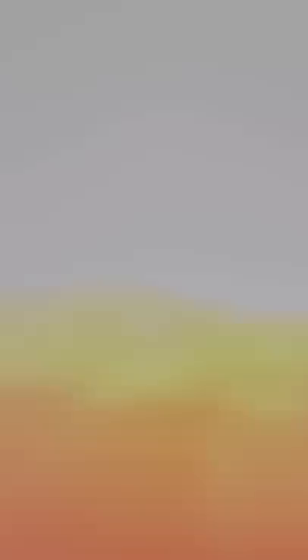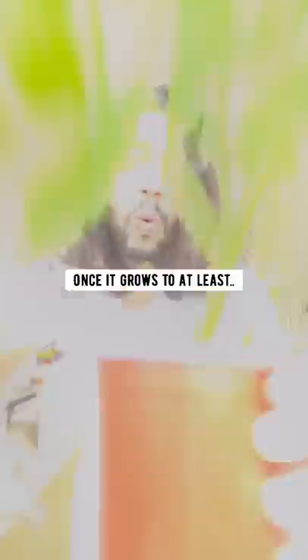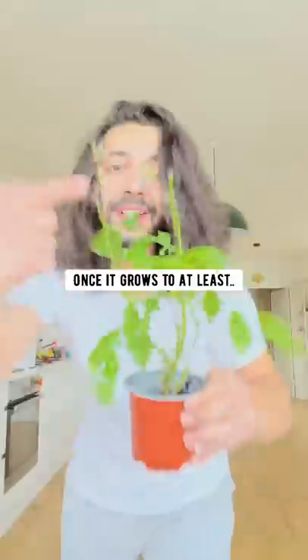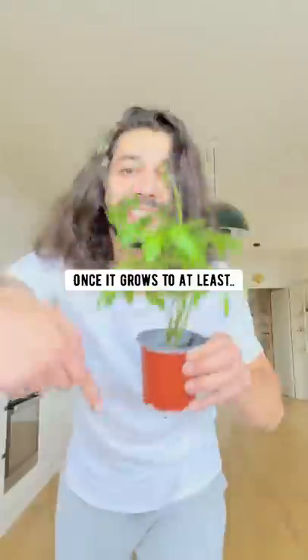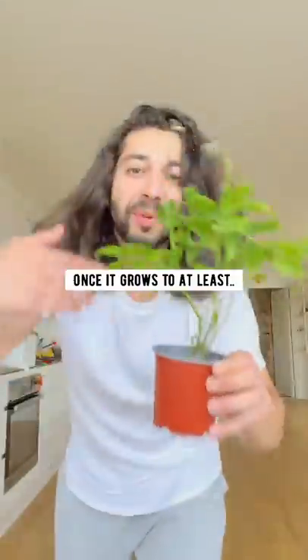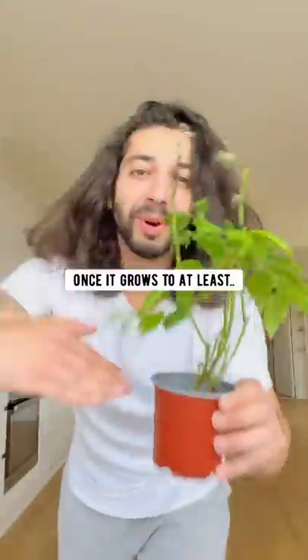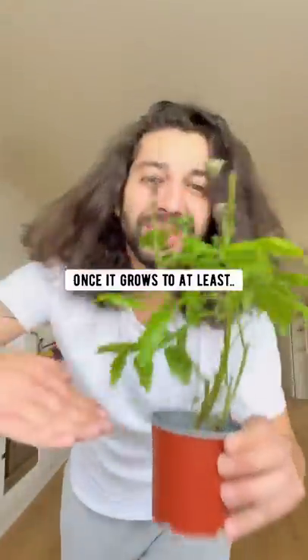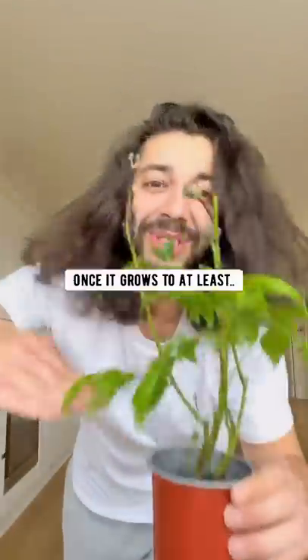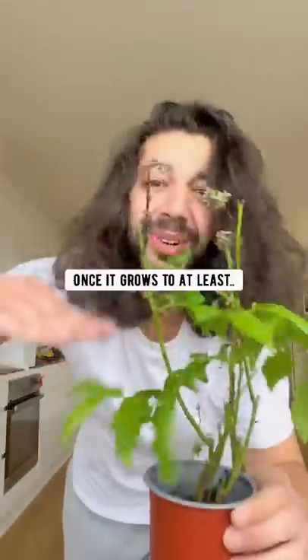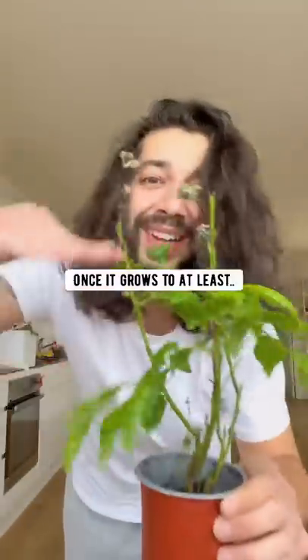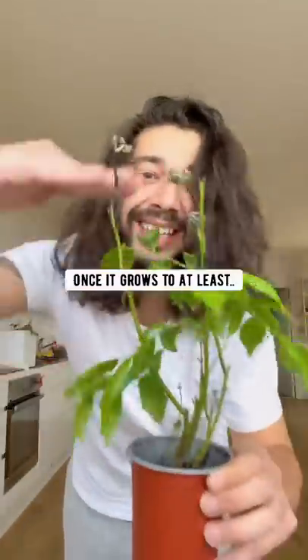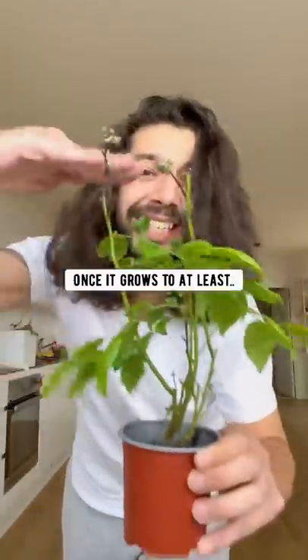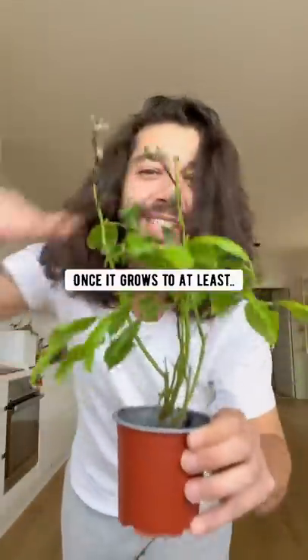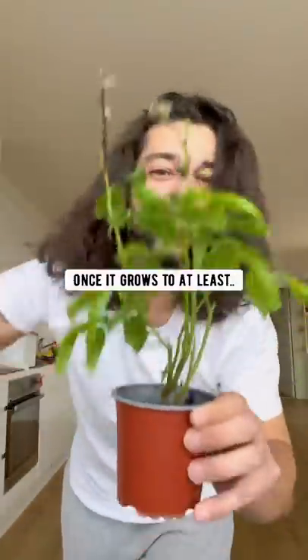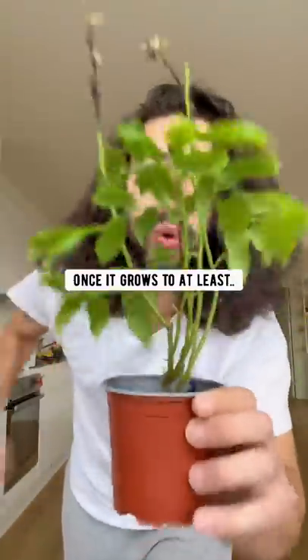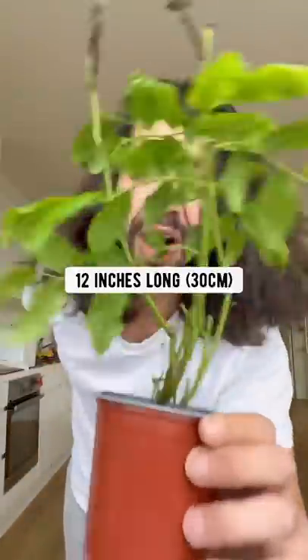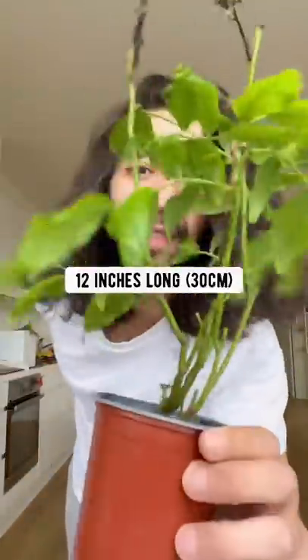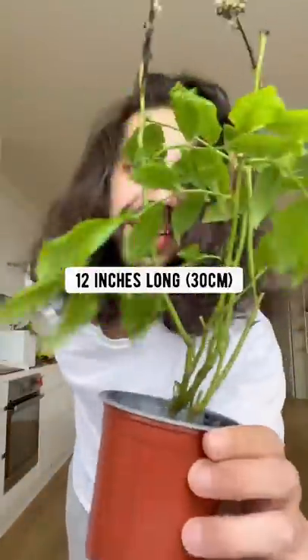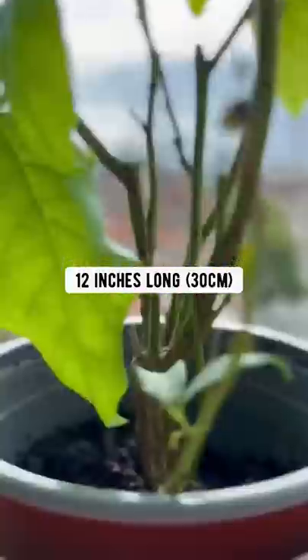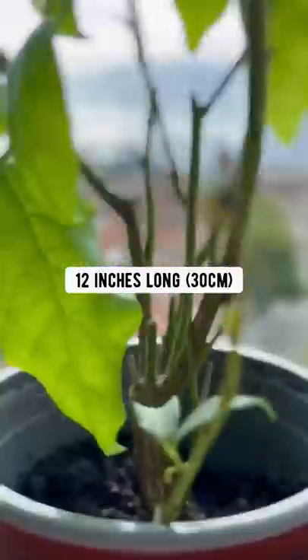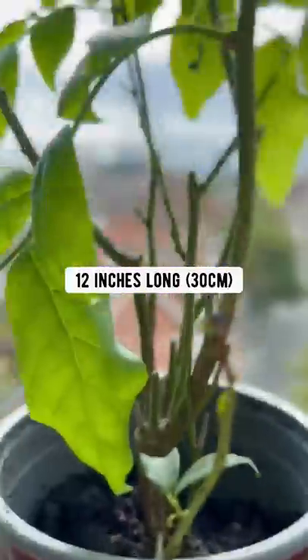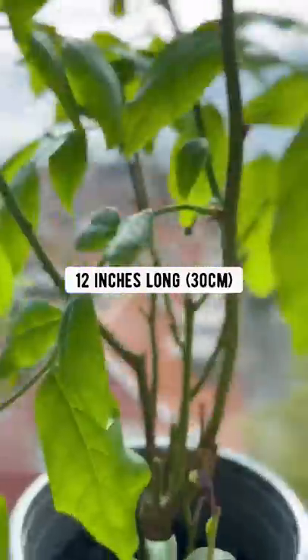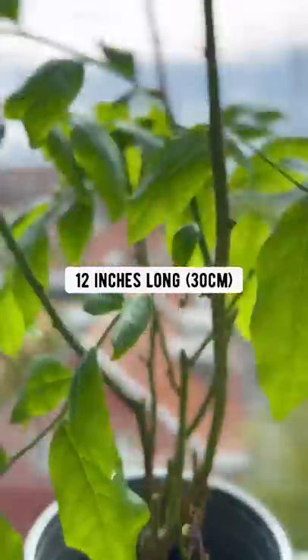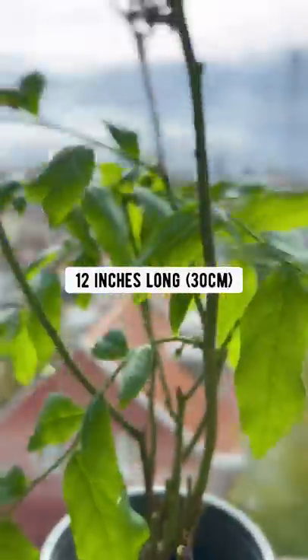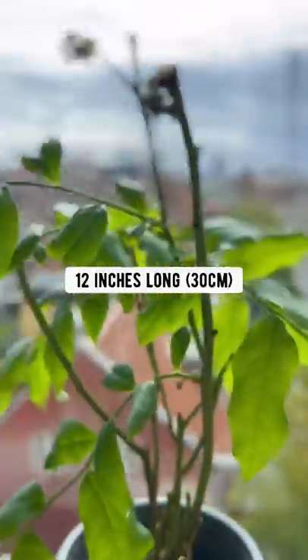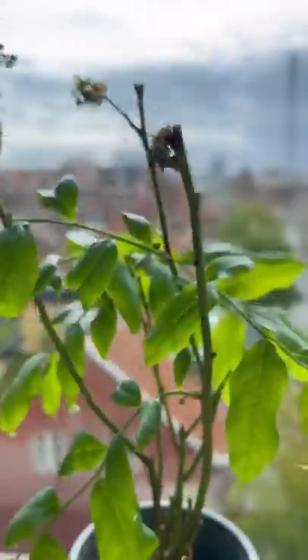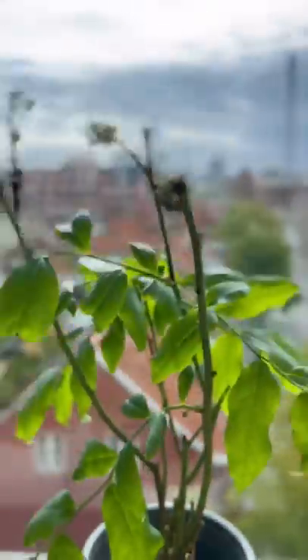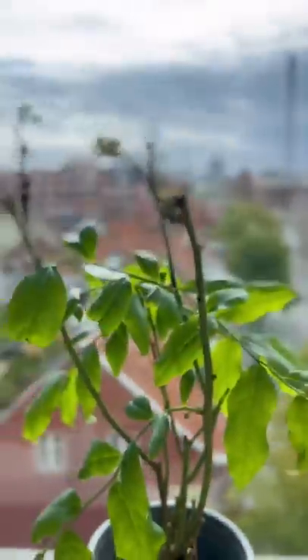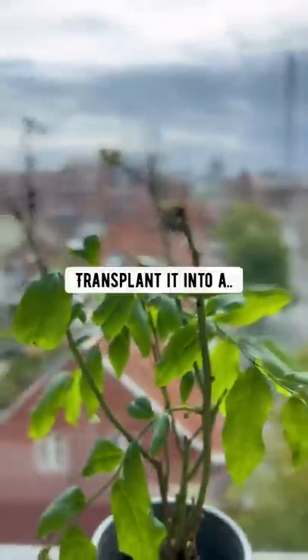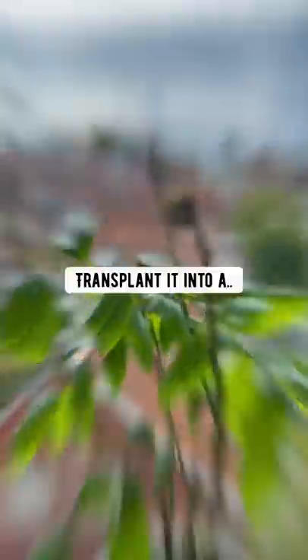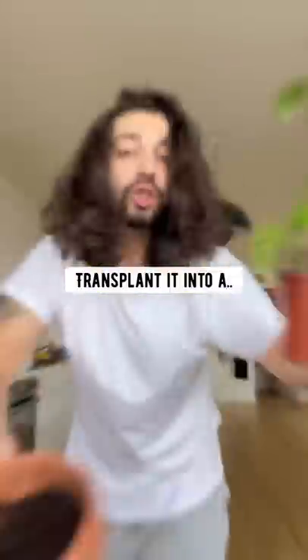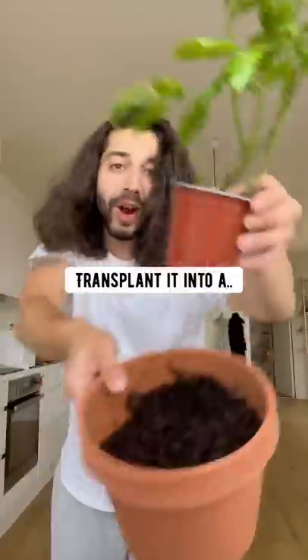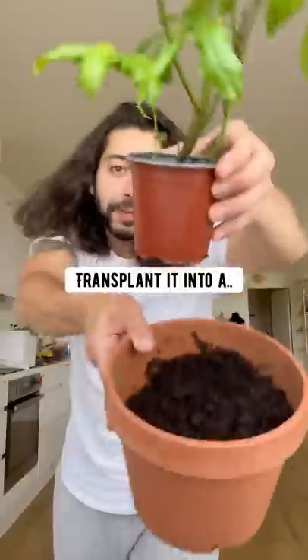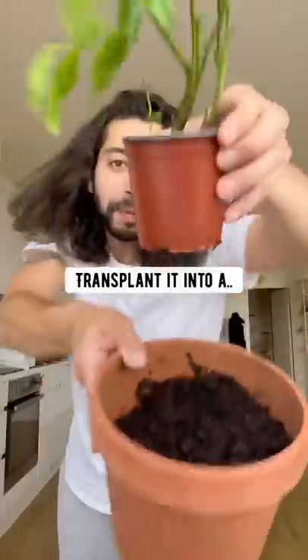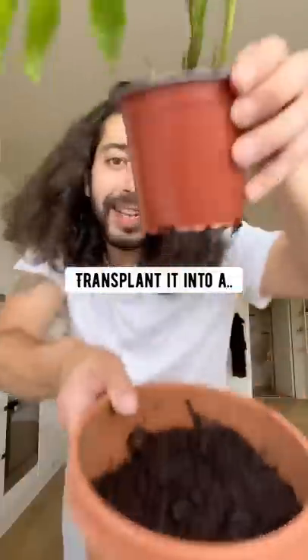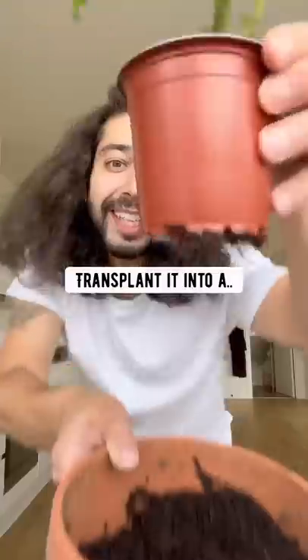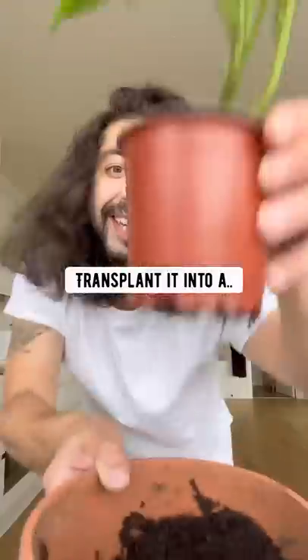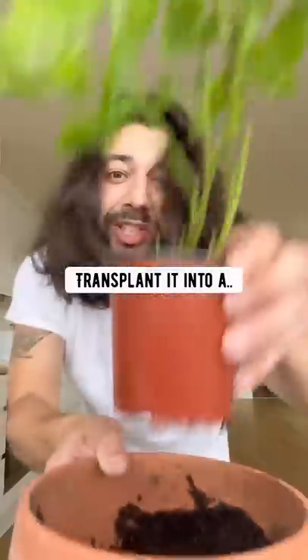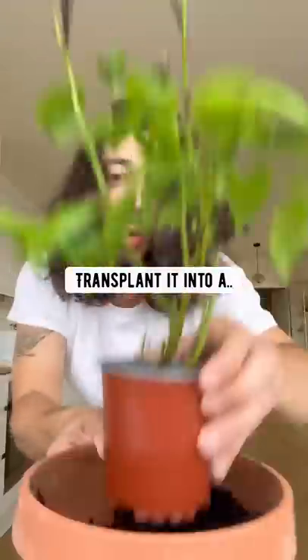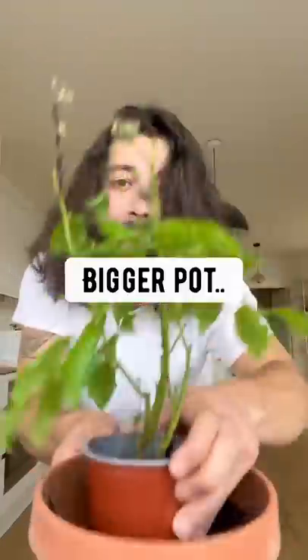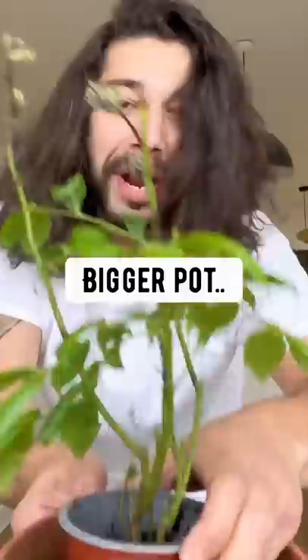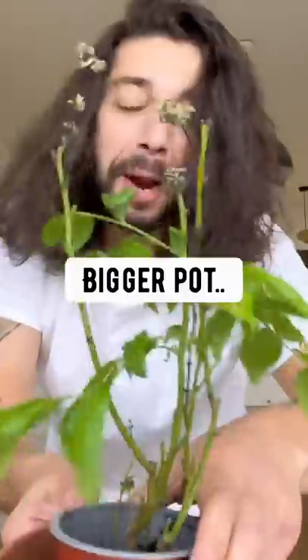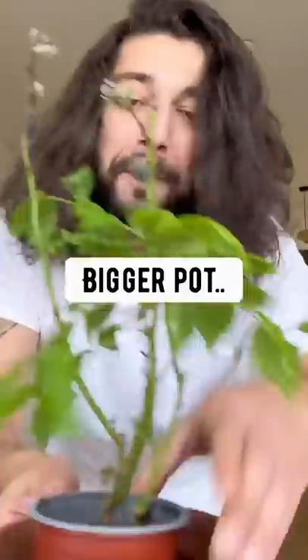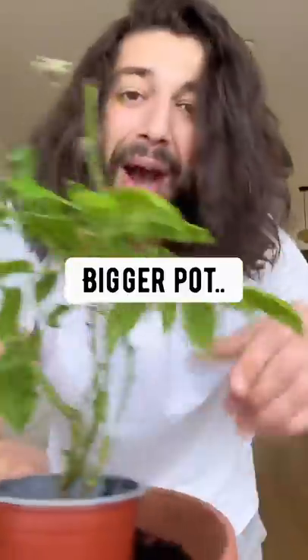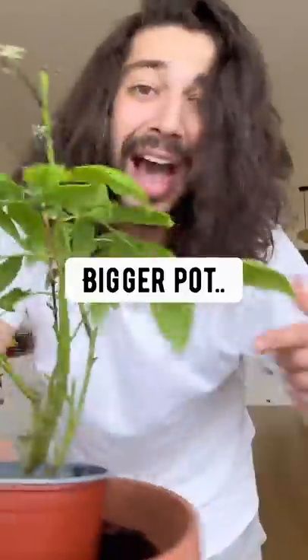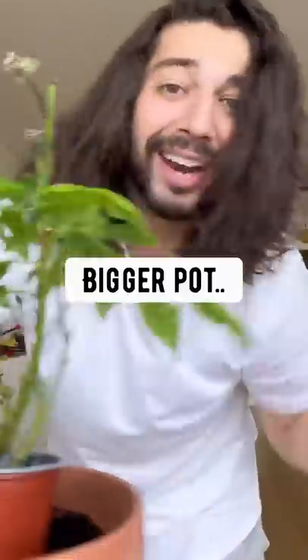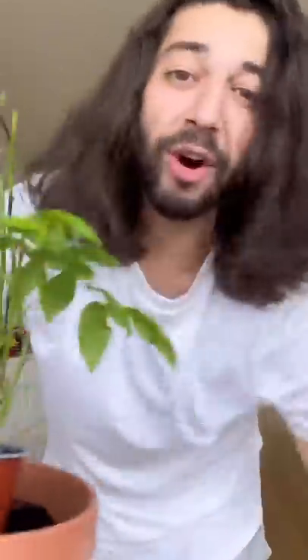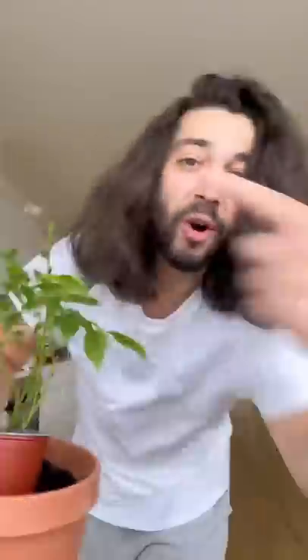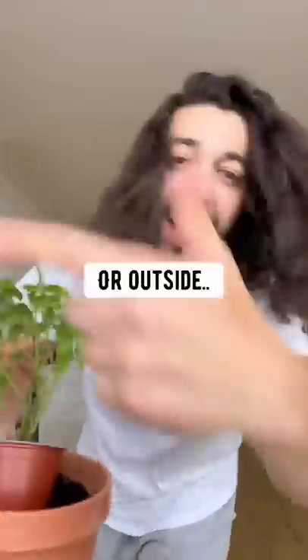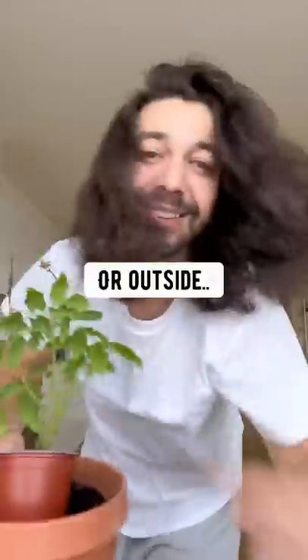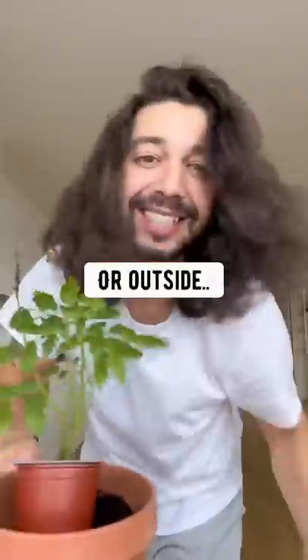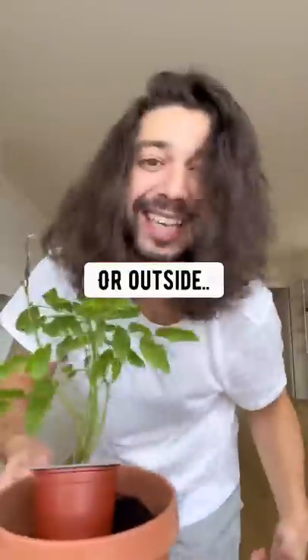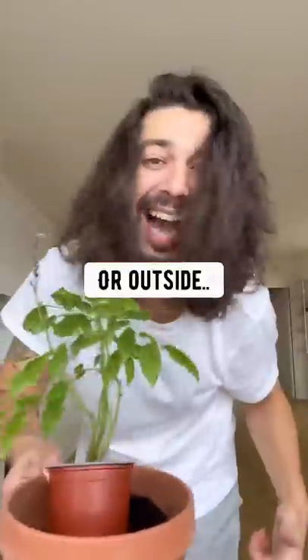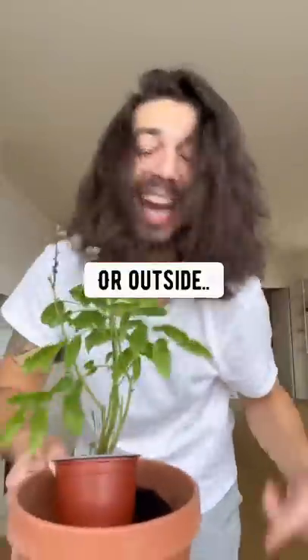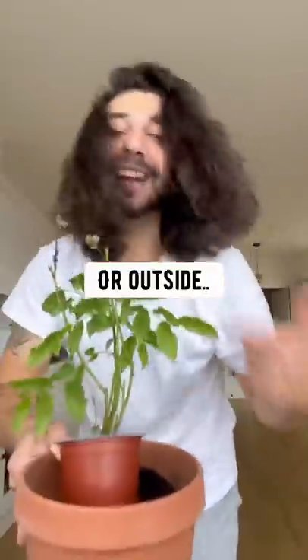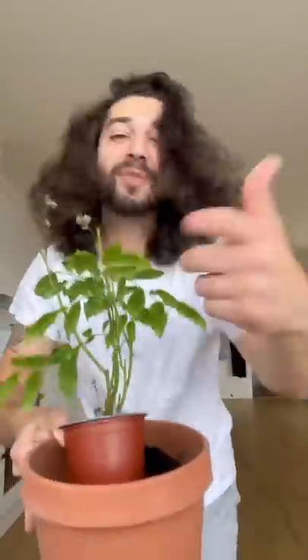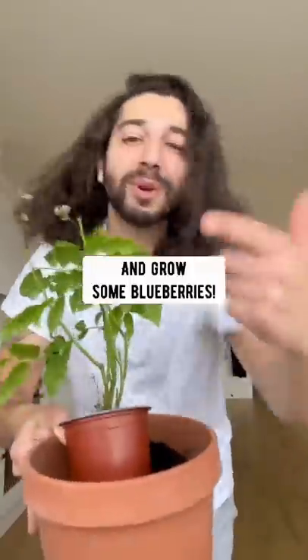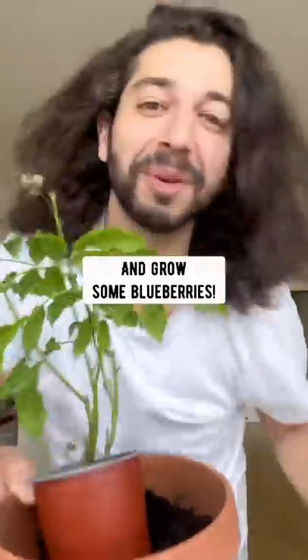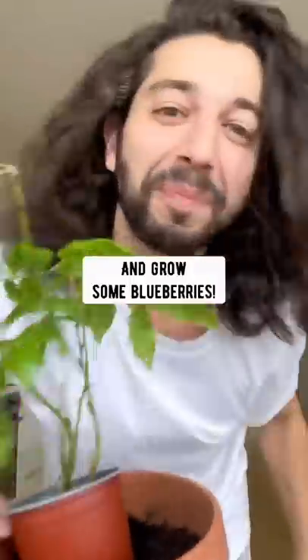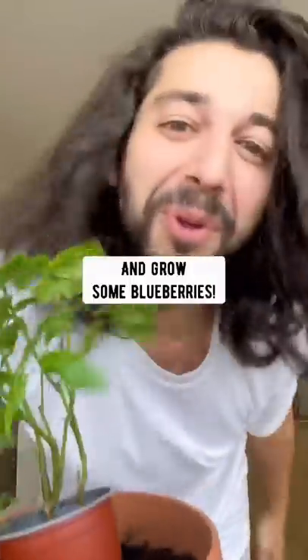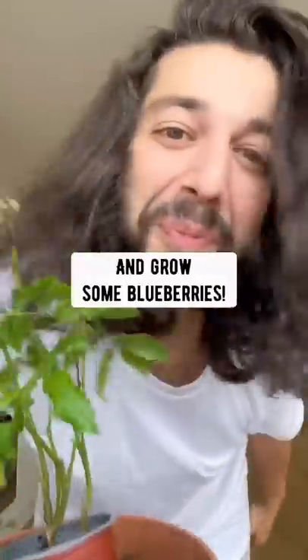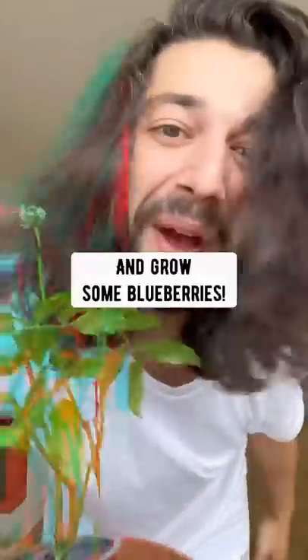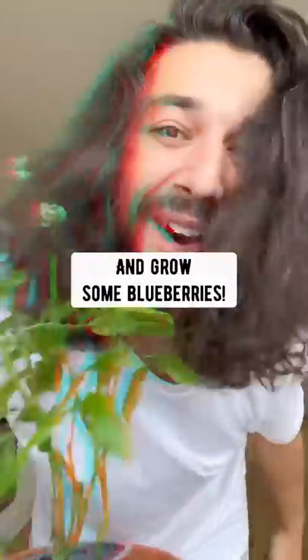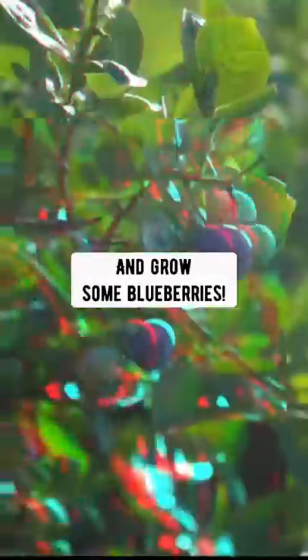Once it grows to at least 12 inches long, transplant it into a bigger pot or outside and grow some blueberries.